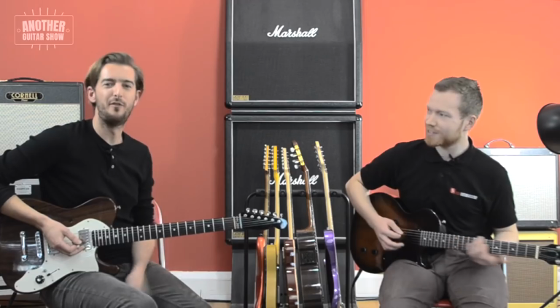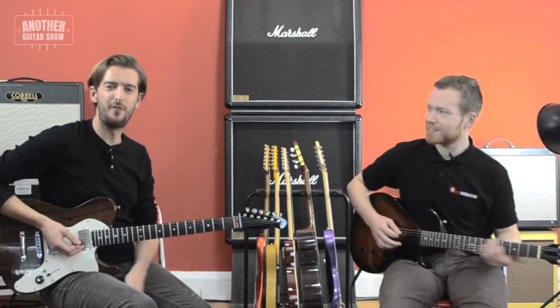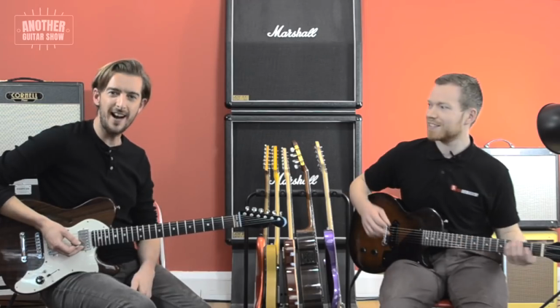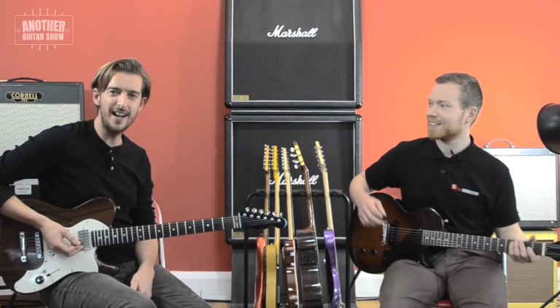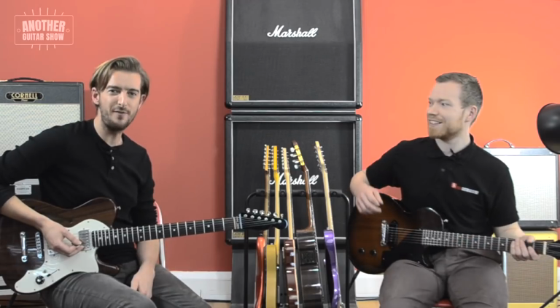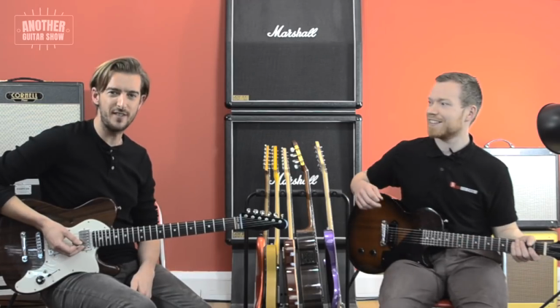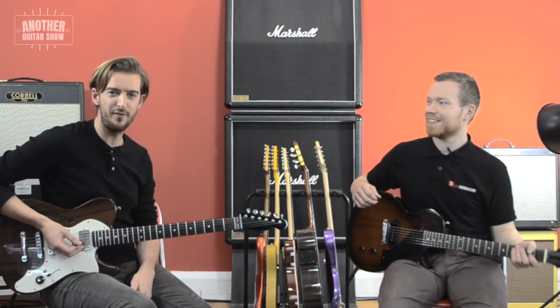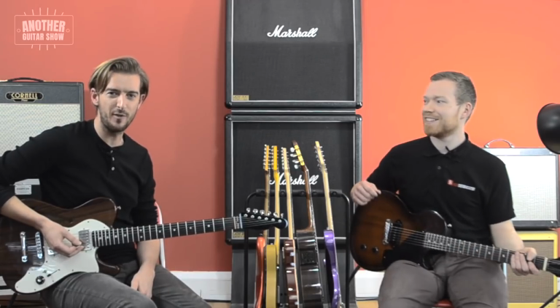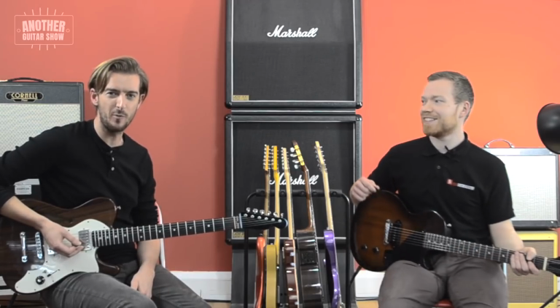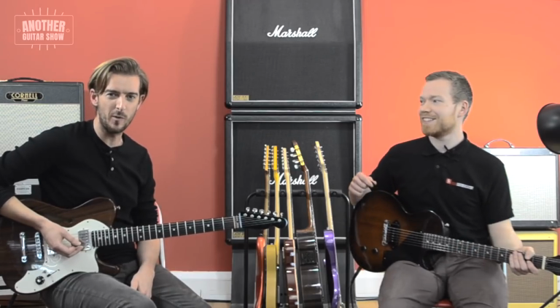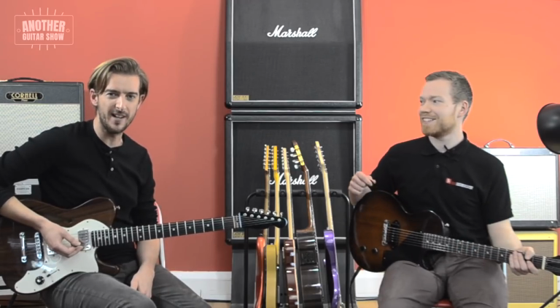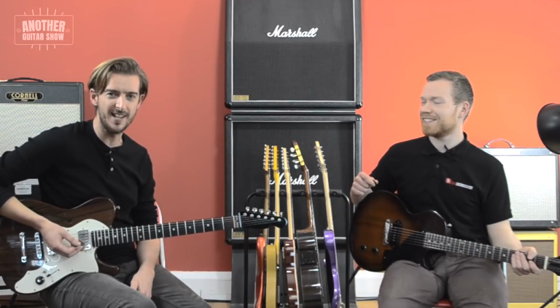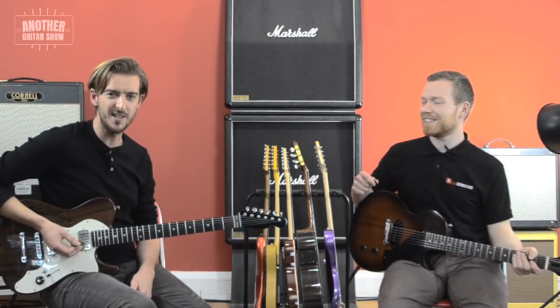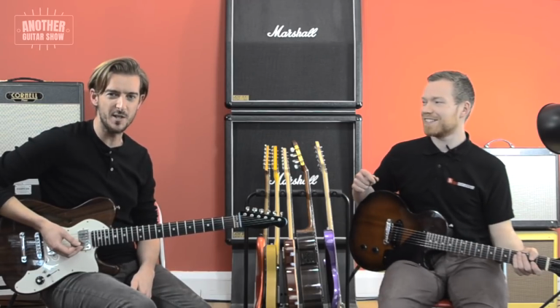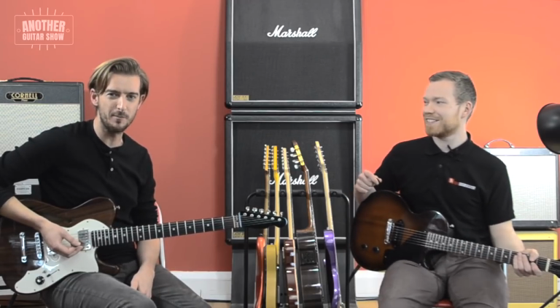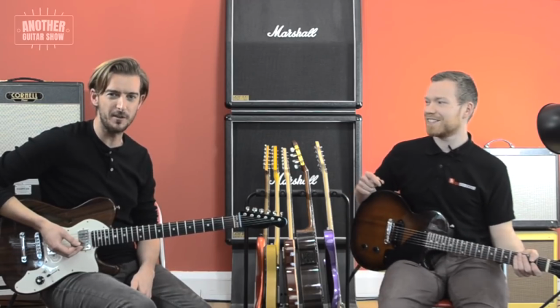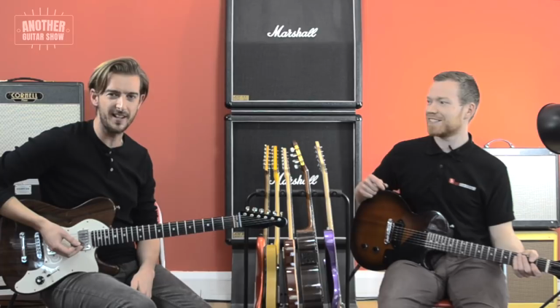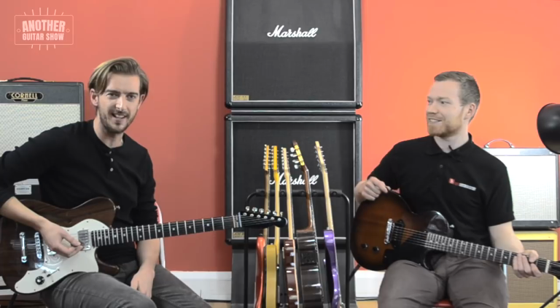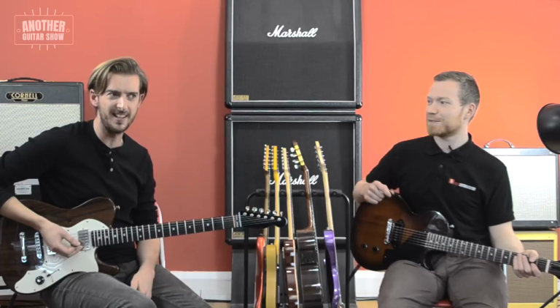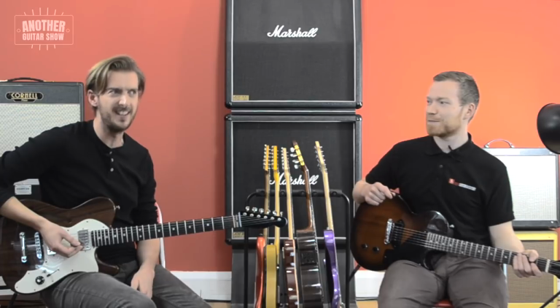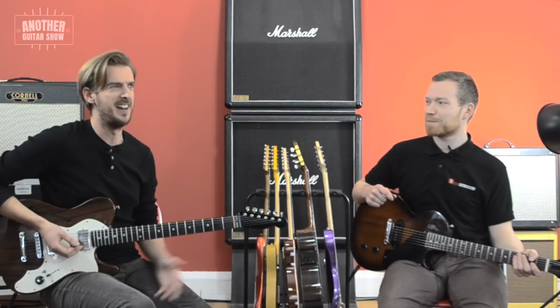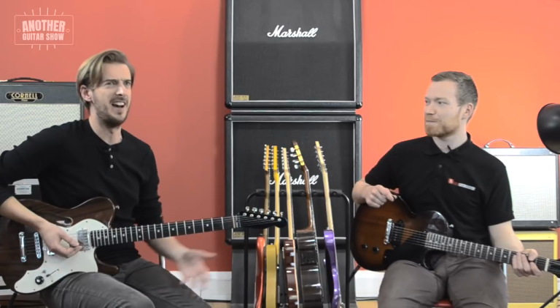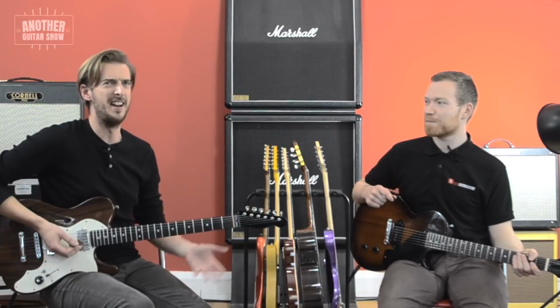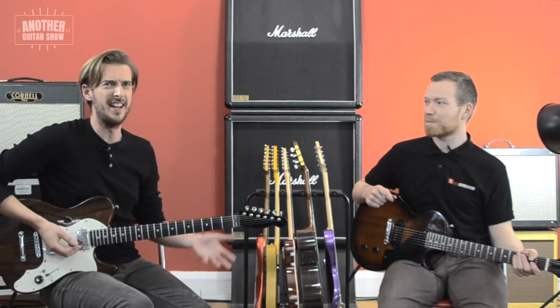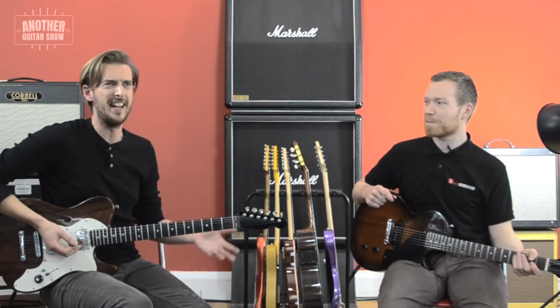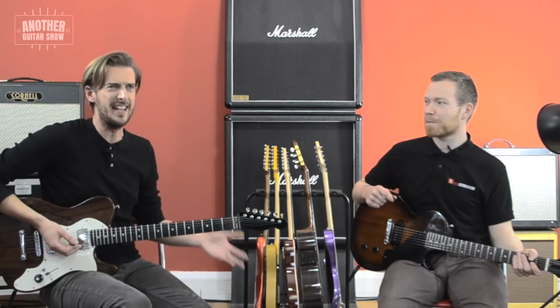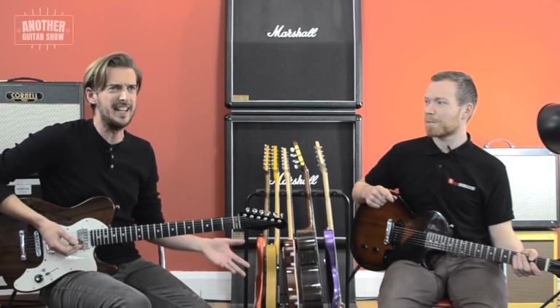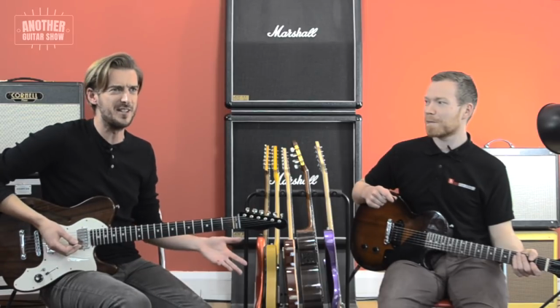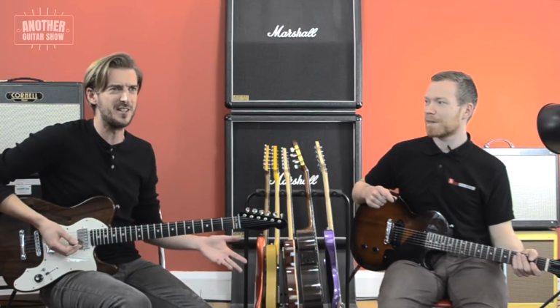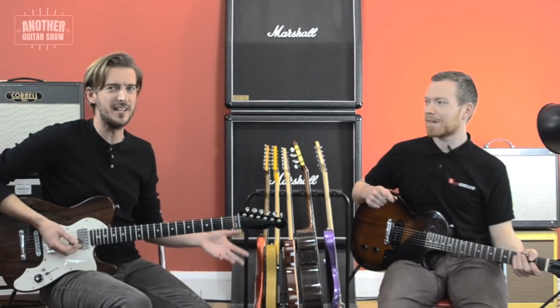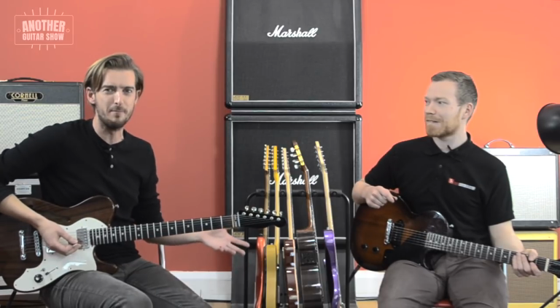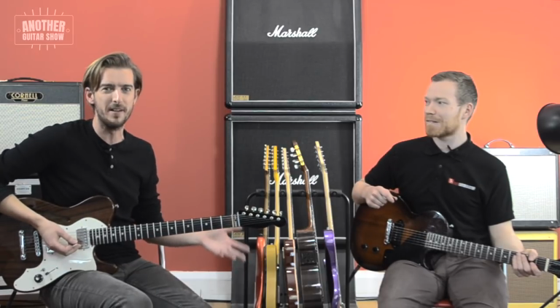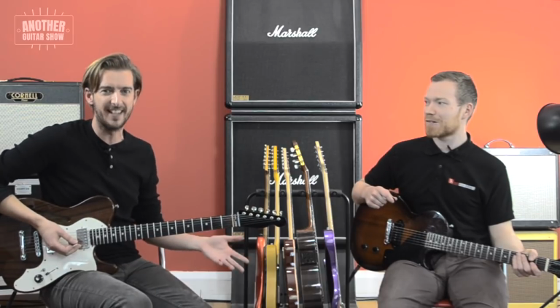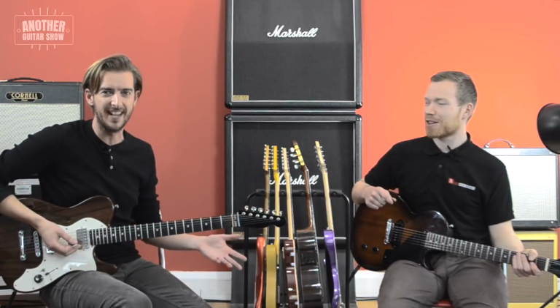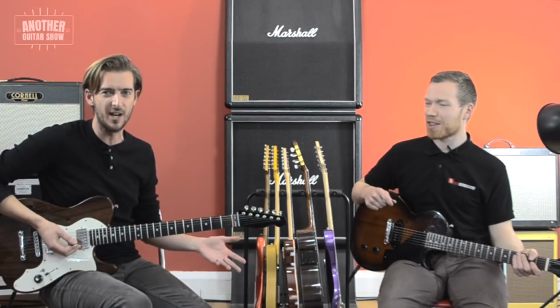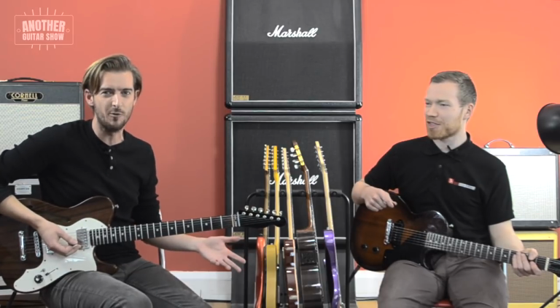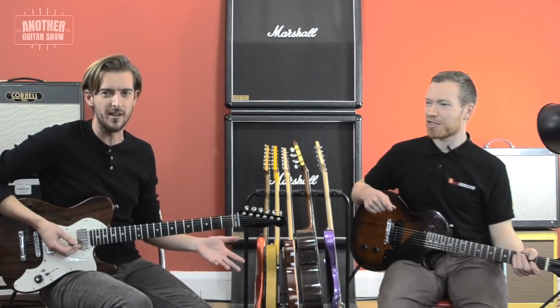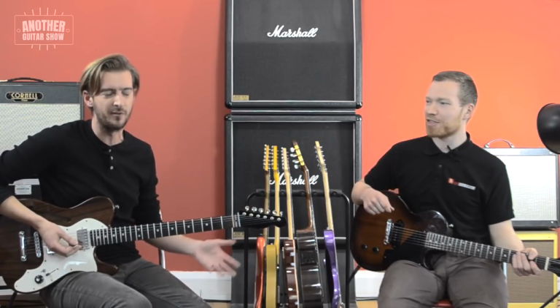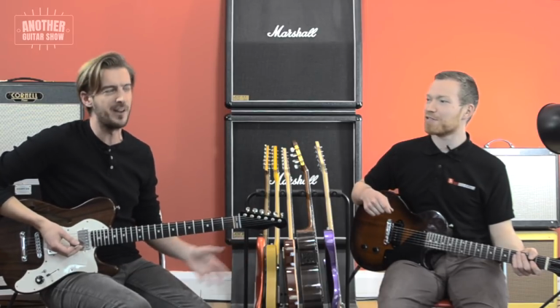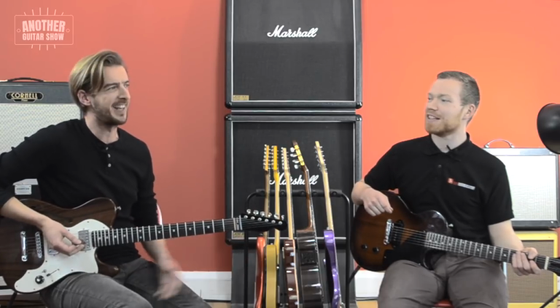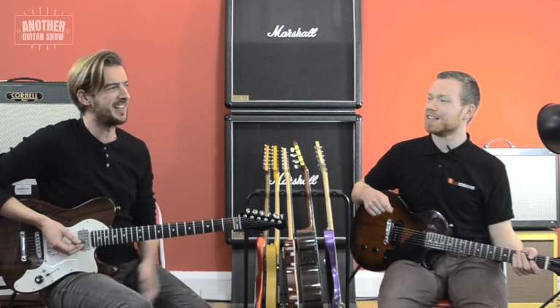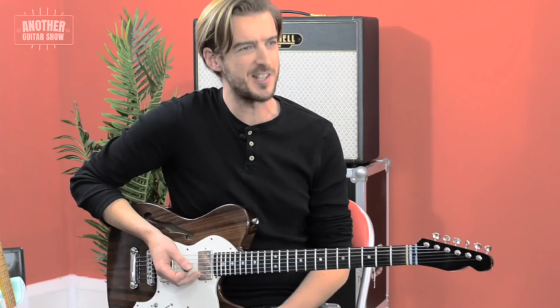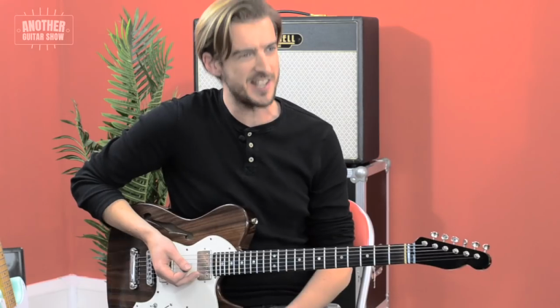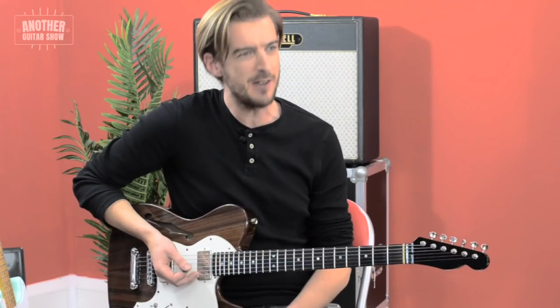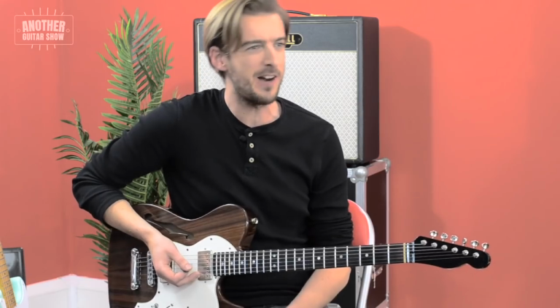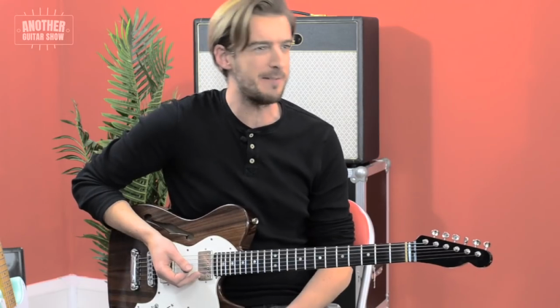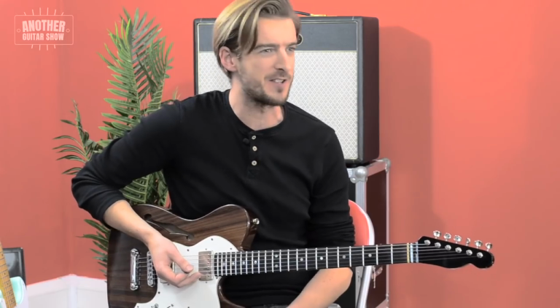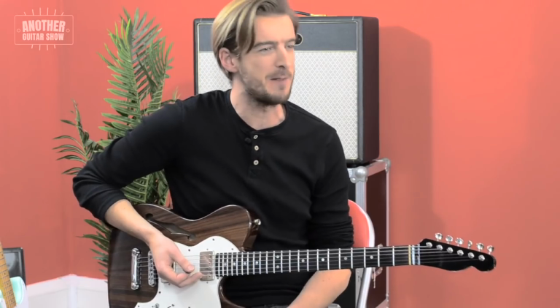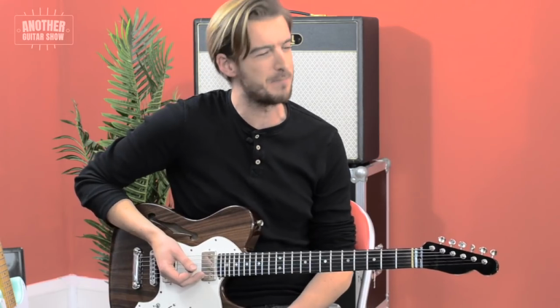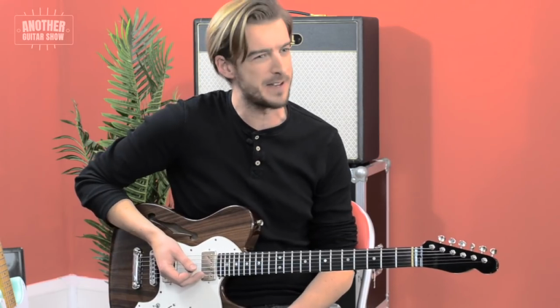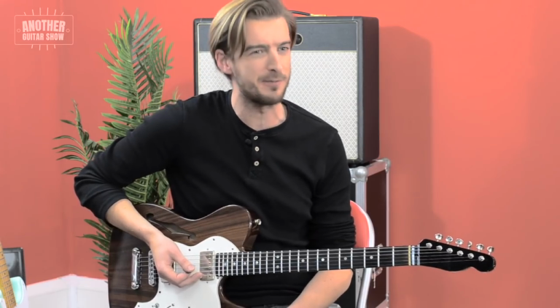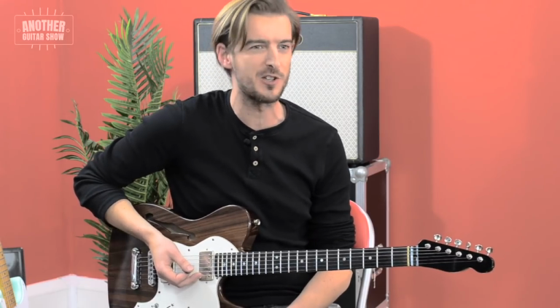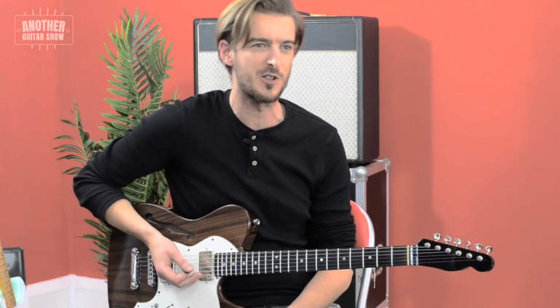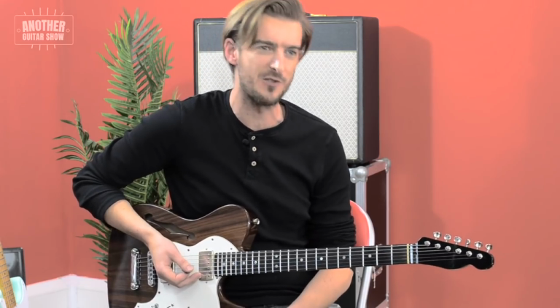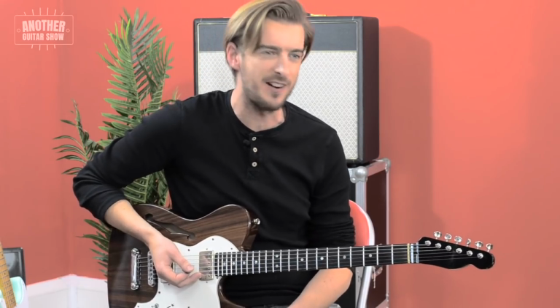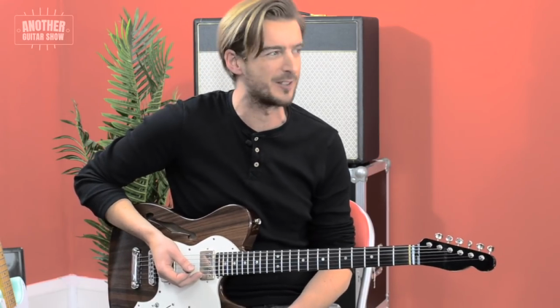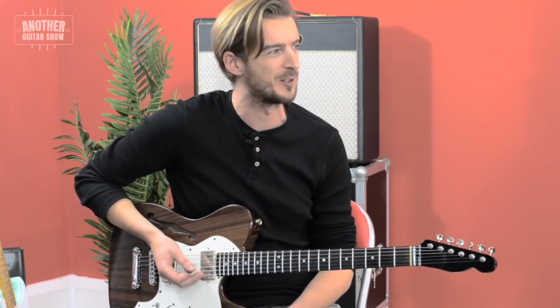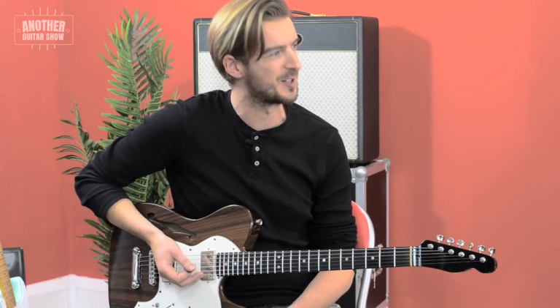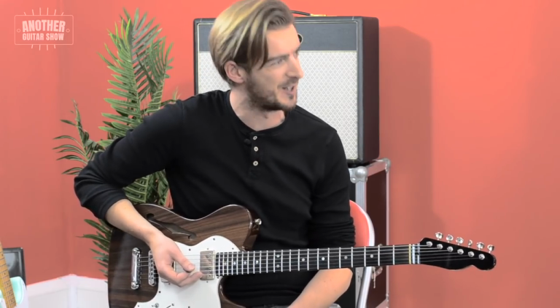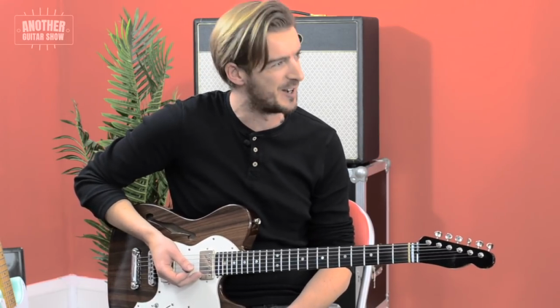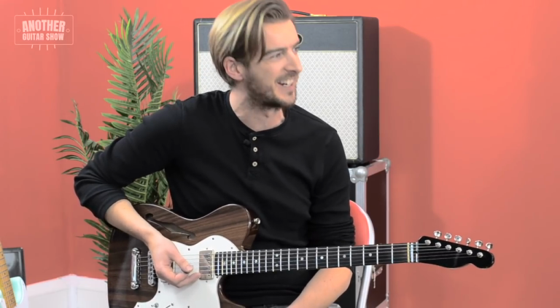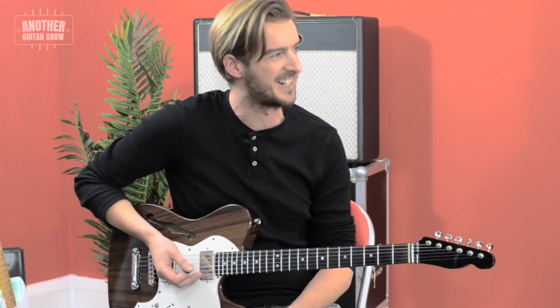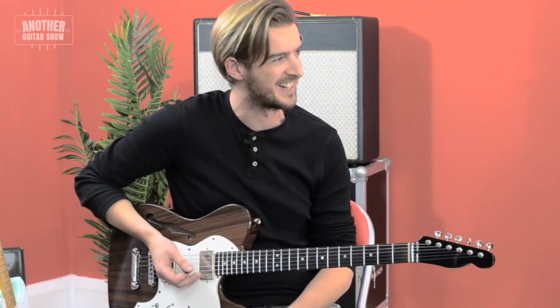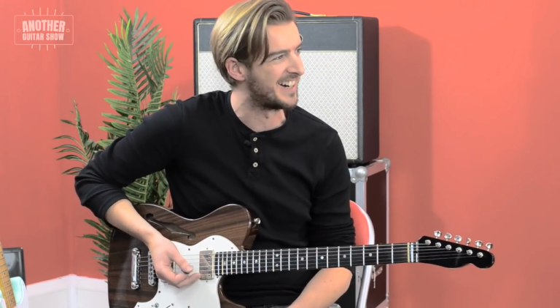Five different ways to play an easy beginner riff. Can you see why some people struggle to learn guitar?